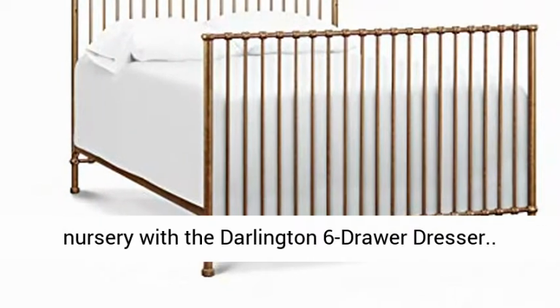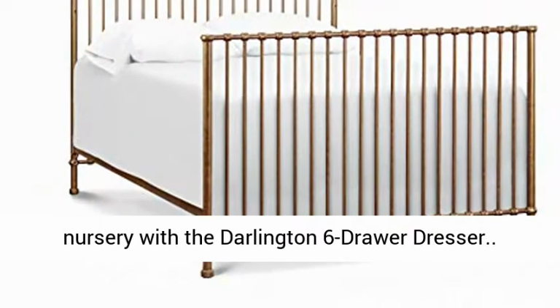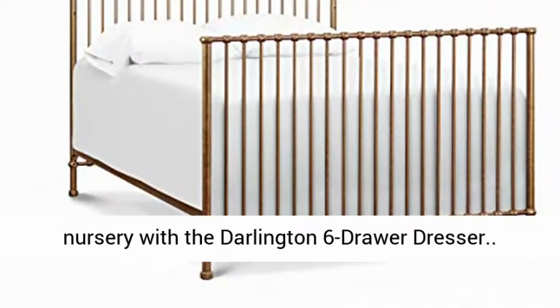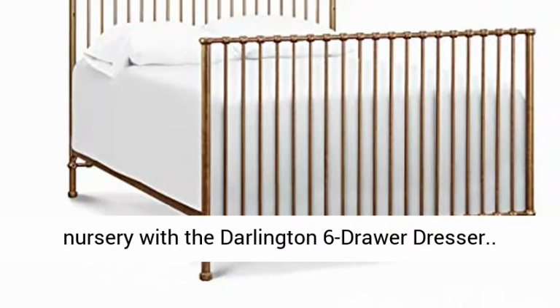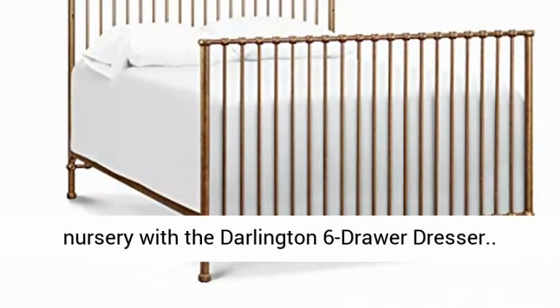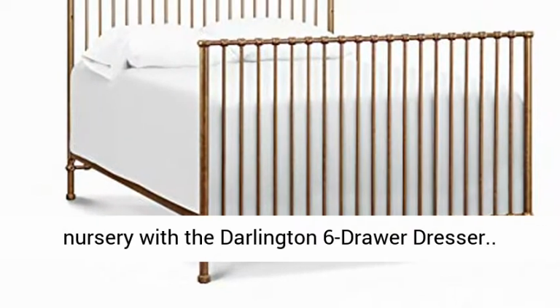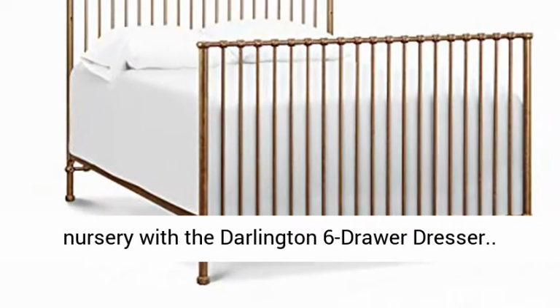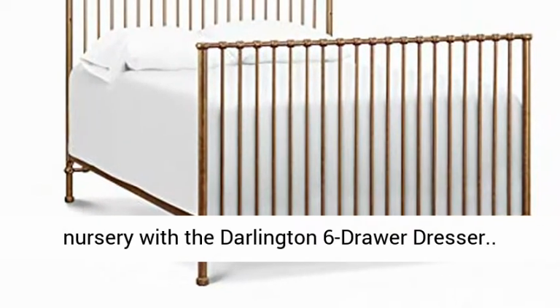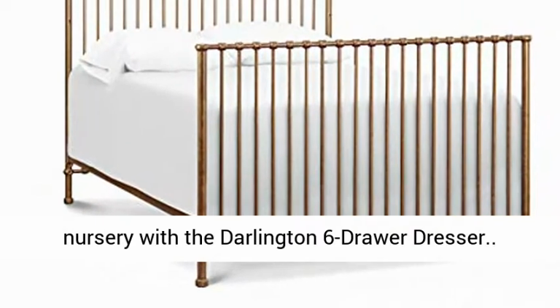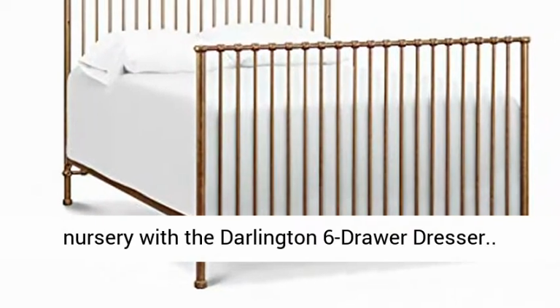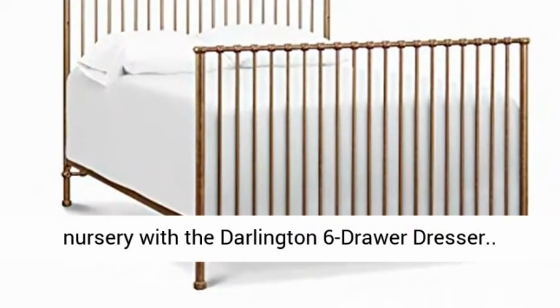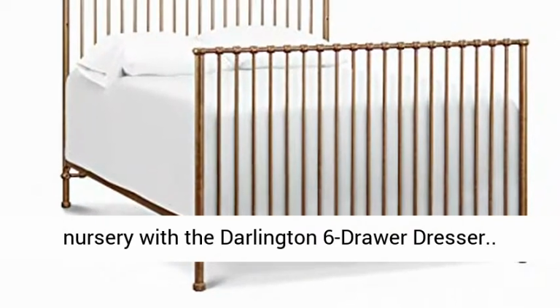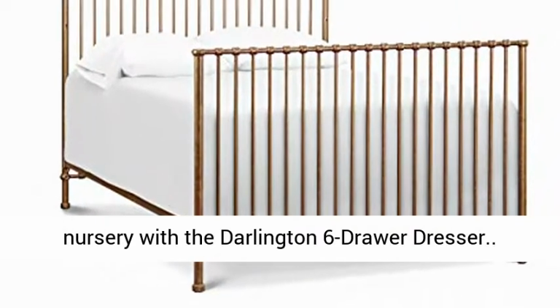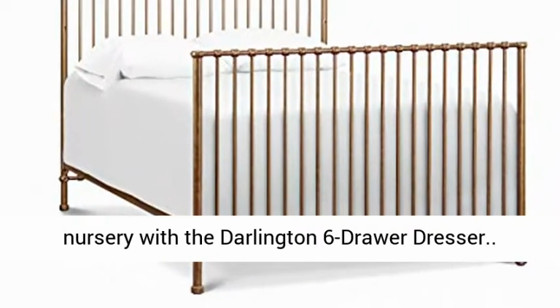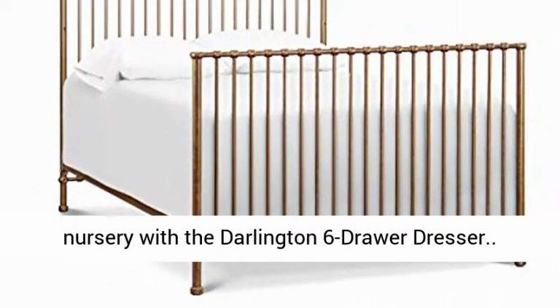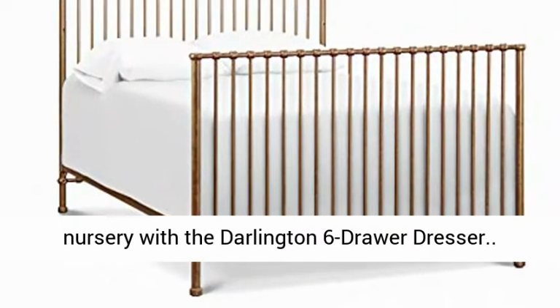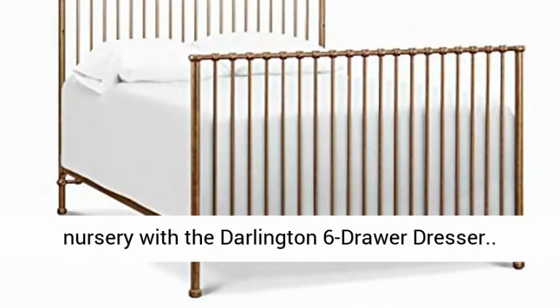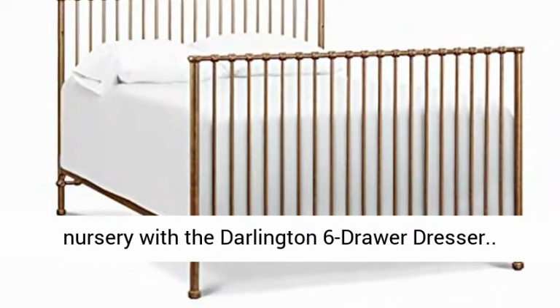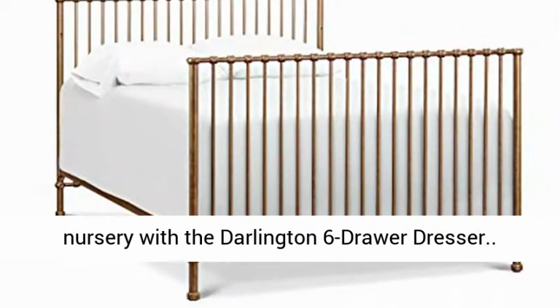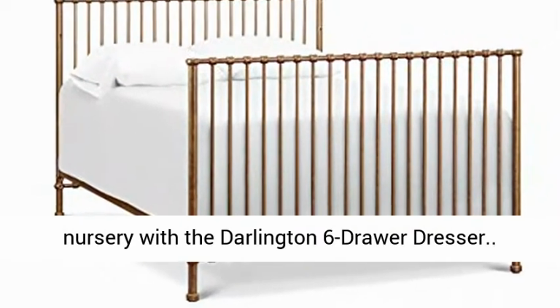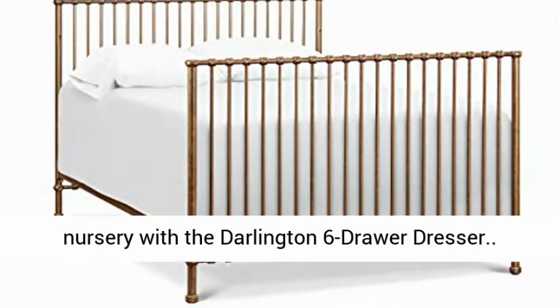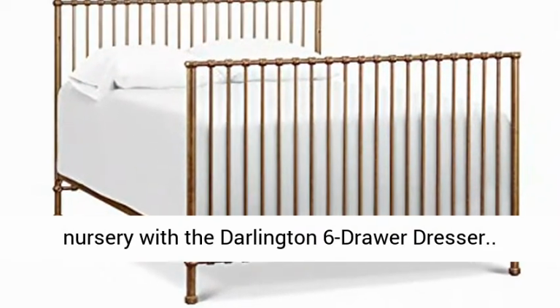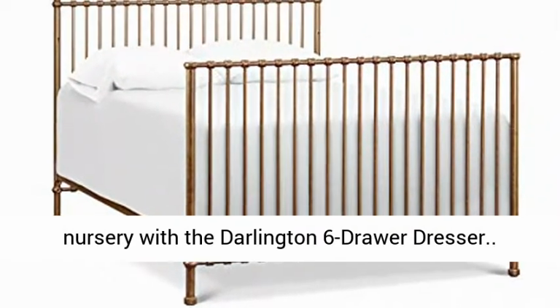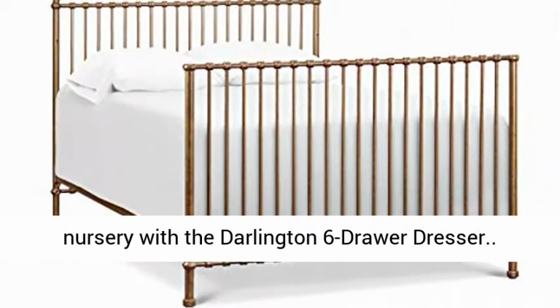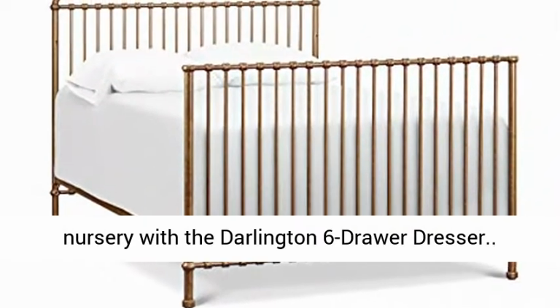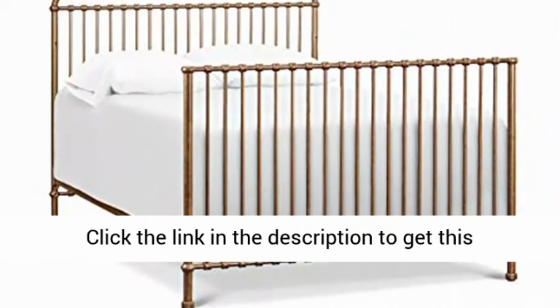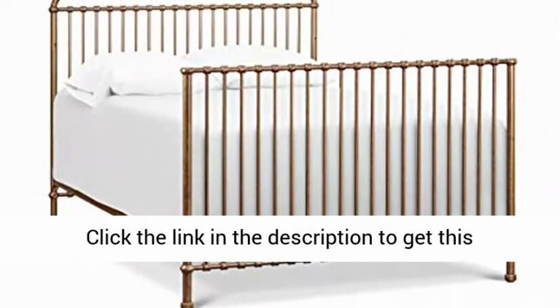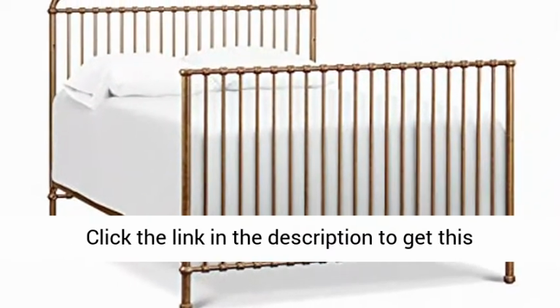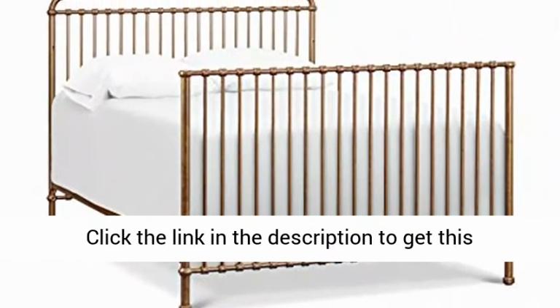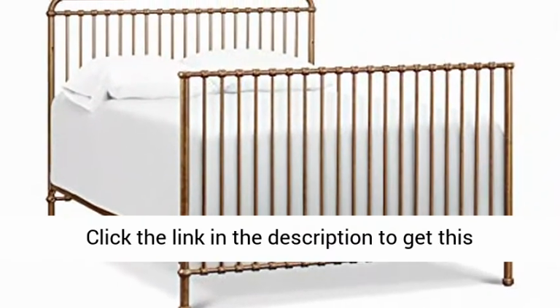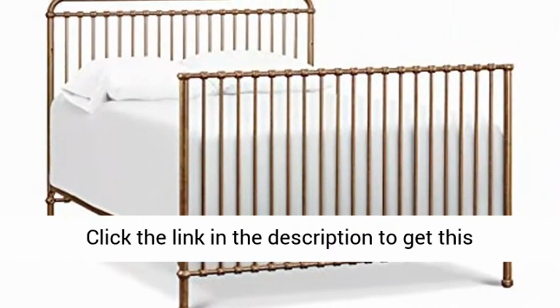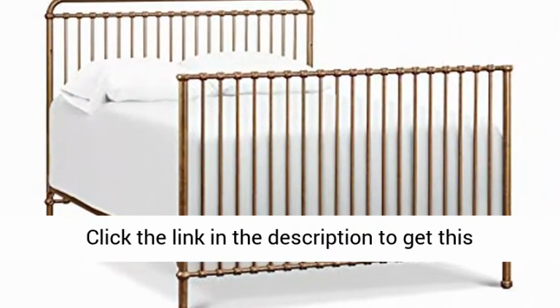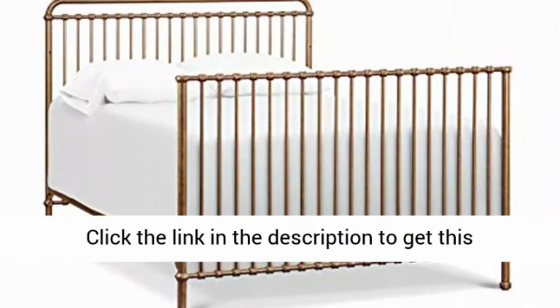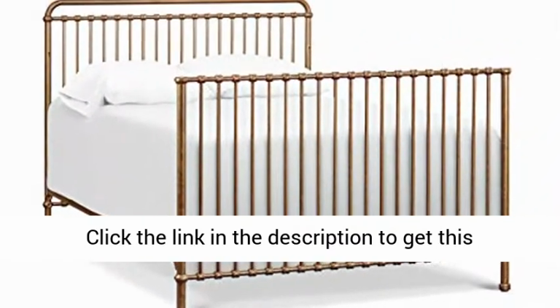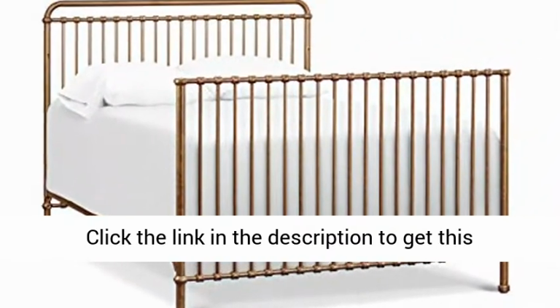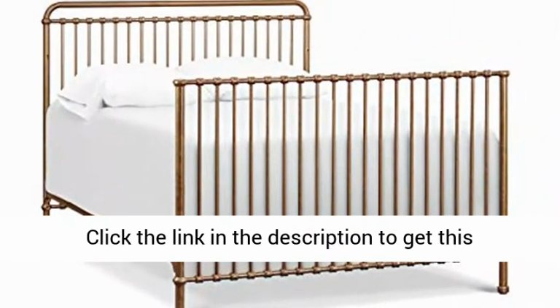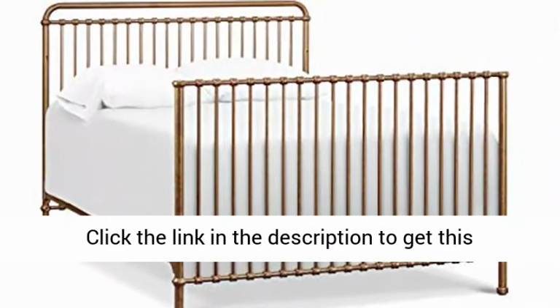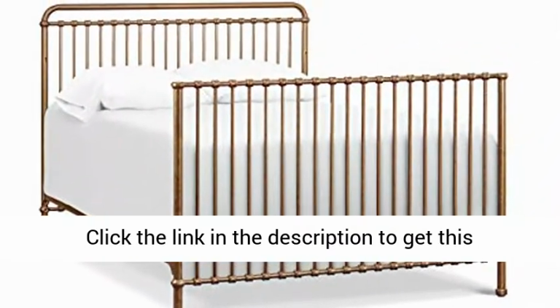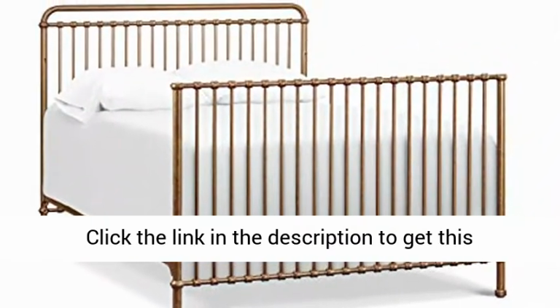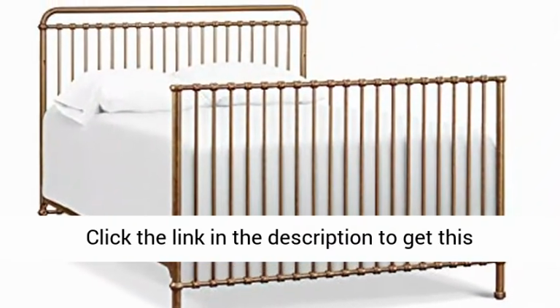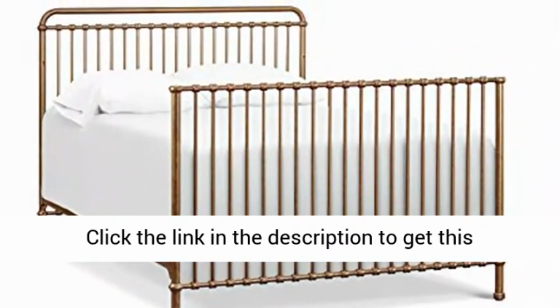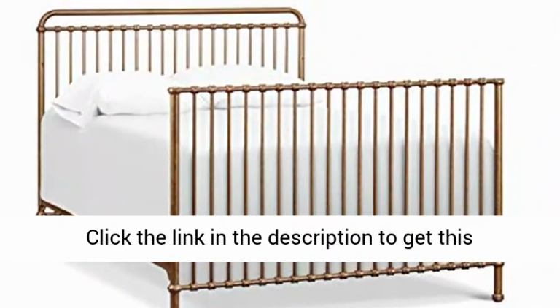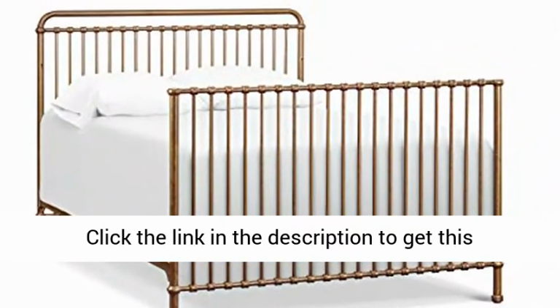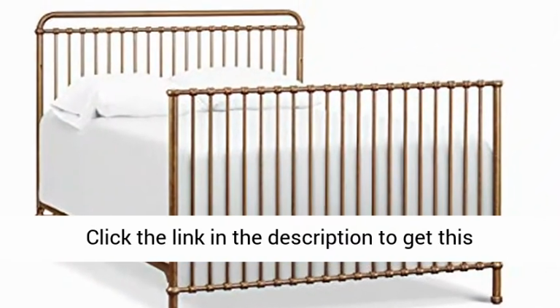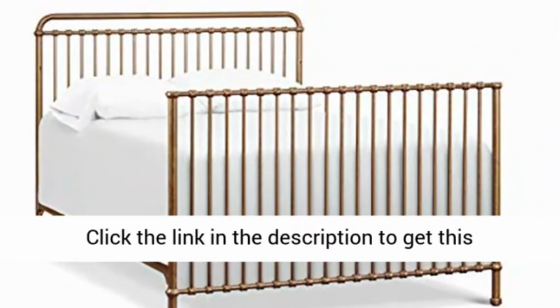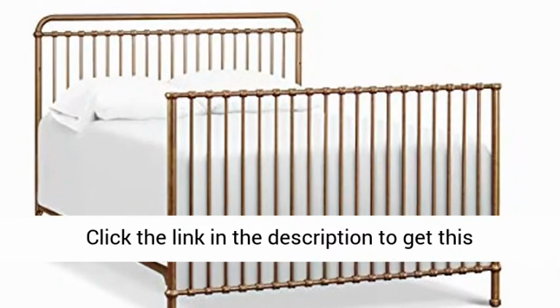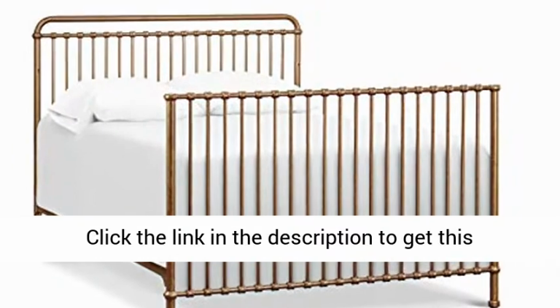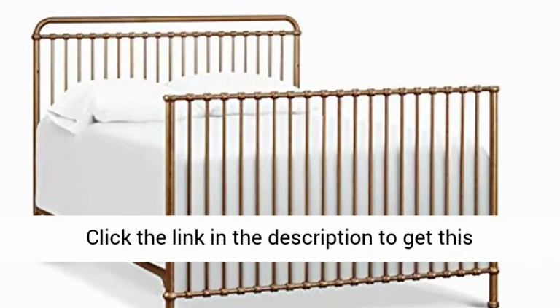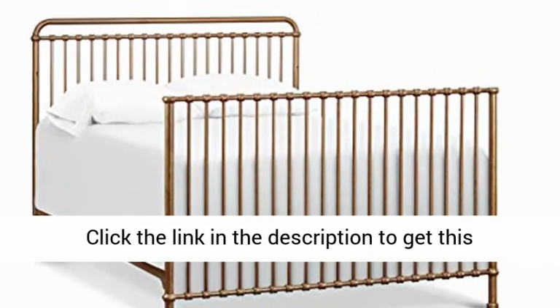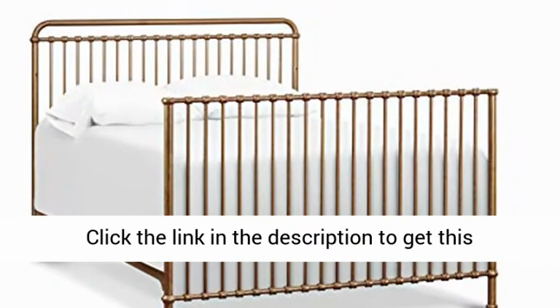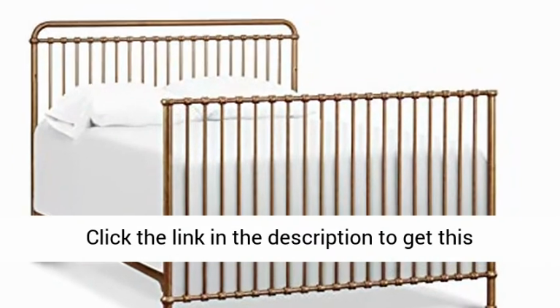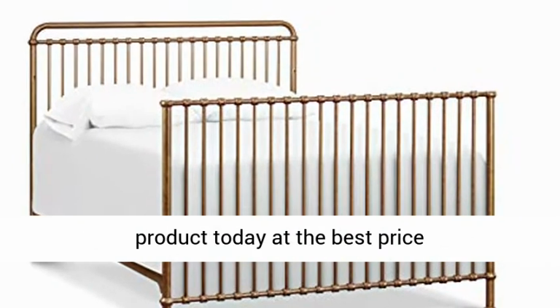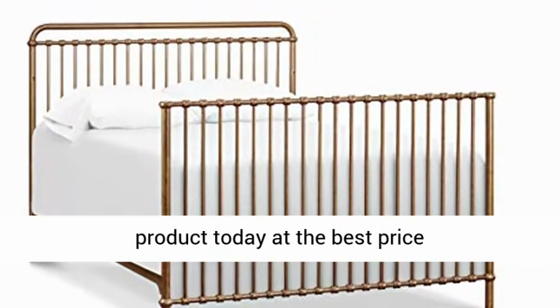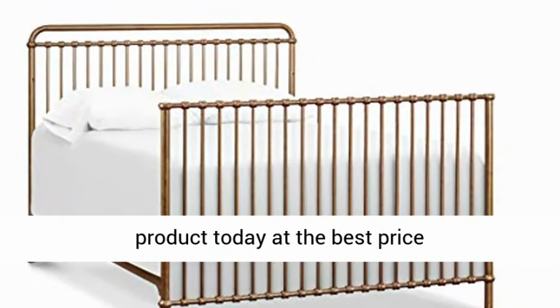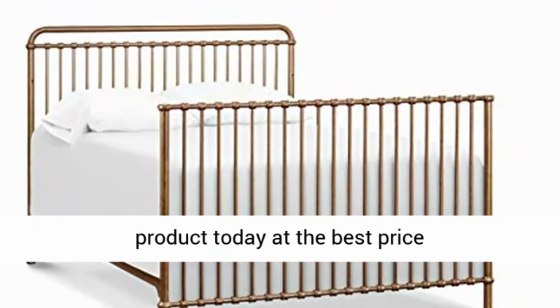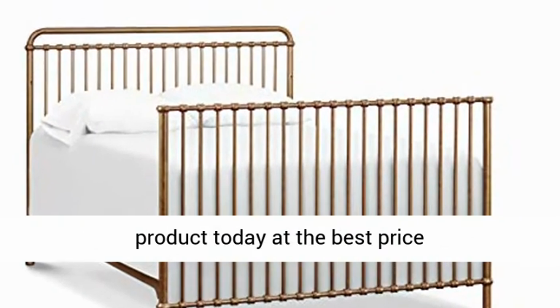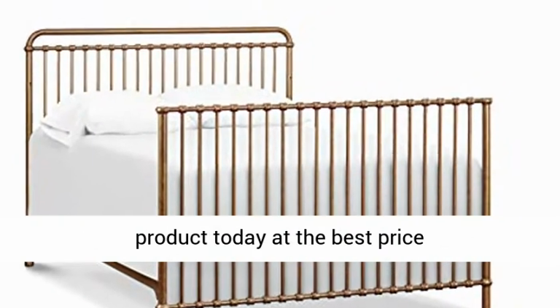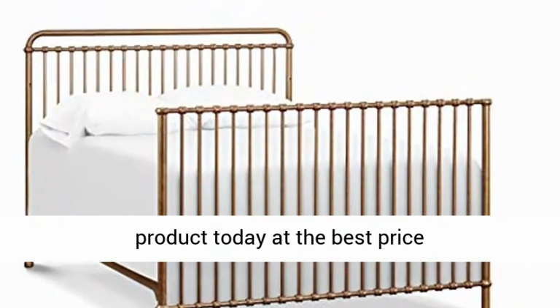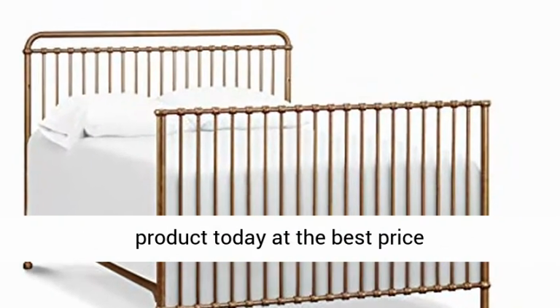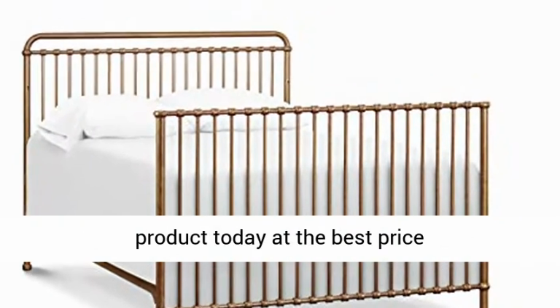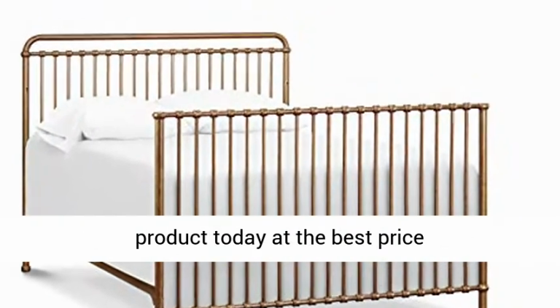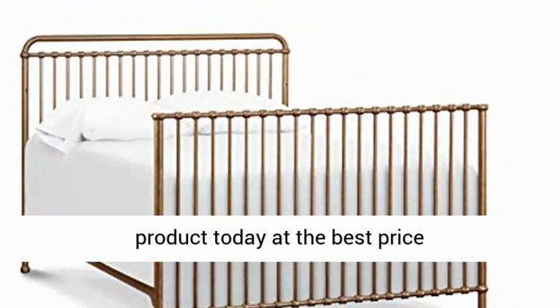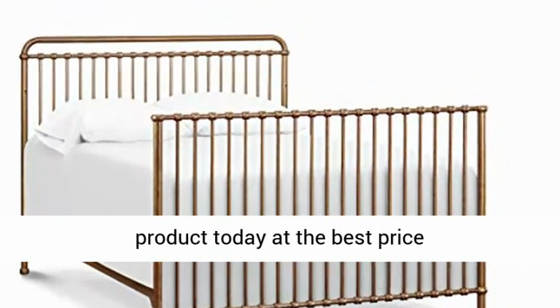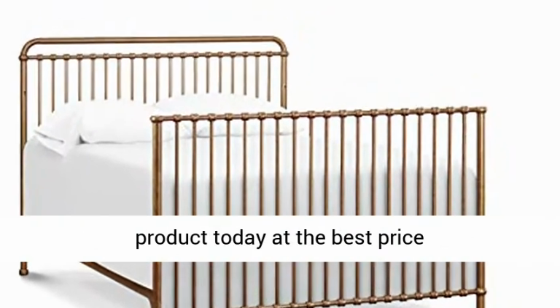Shop the collection — complete your nursery with the Darlington 6-Drawer Dresser. Click the link in the description to get this product today at the best price.